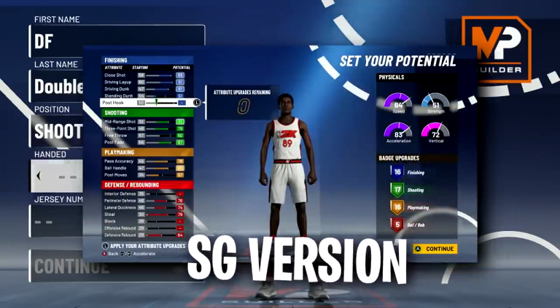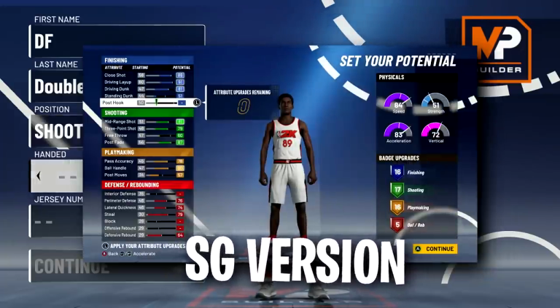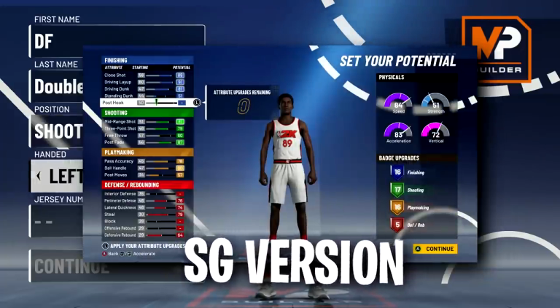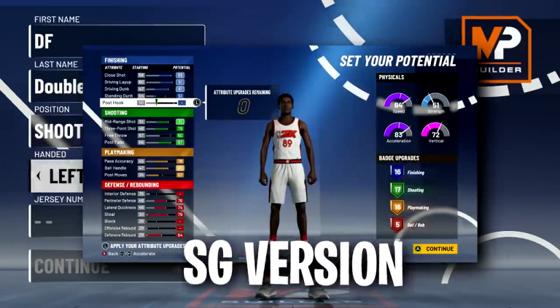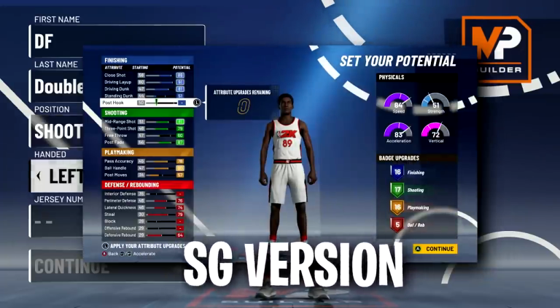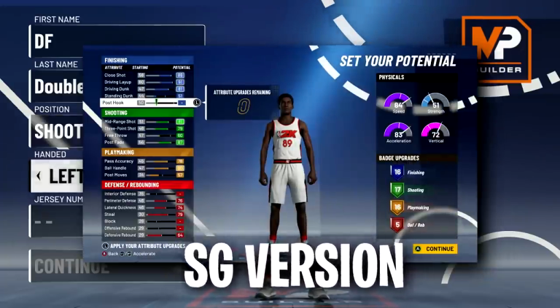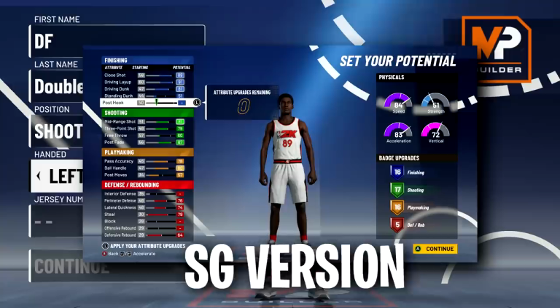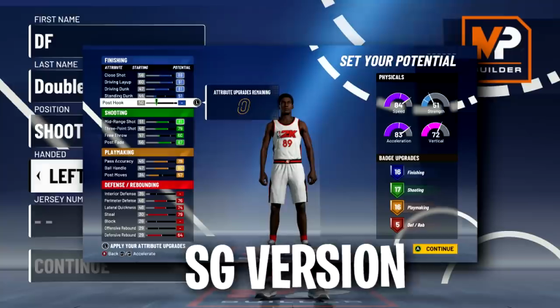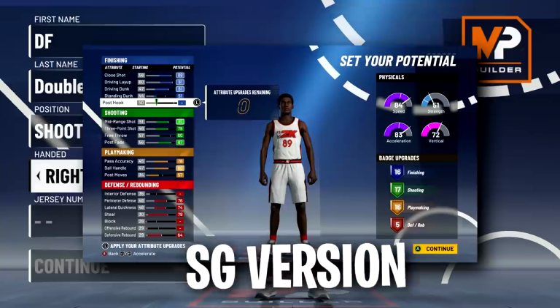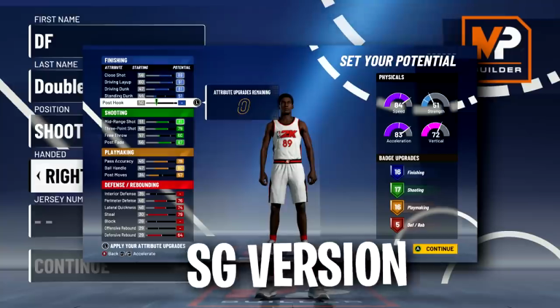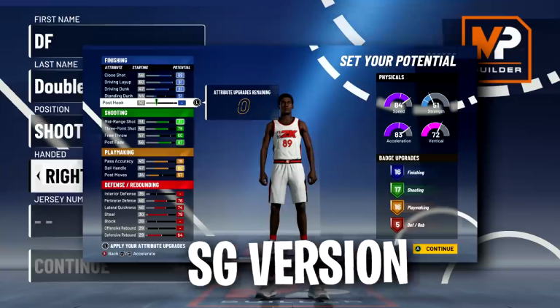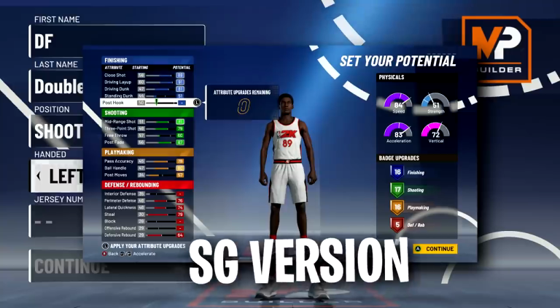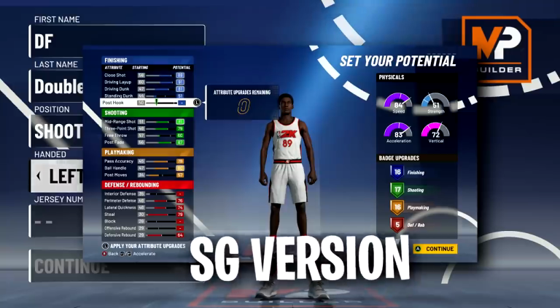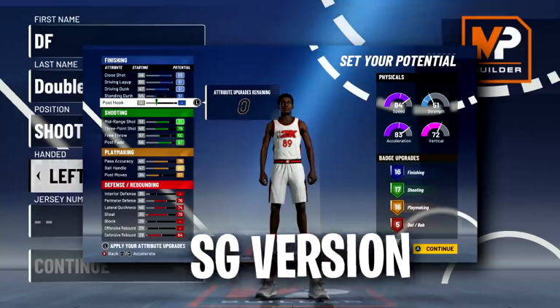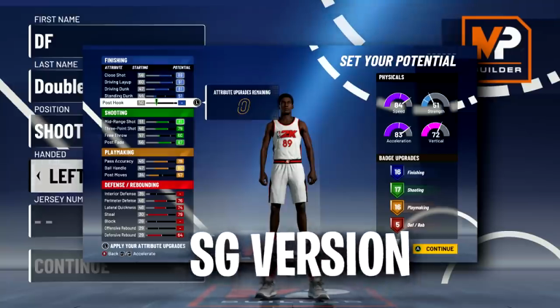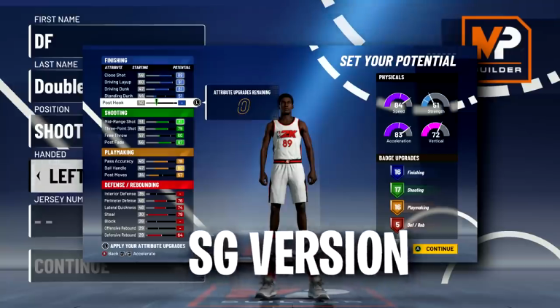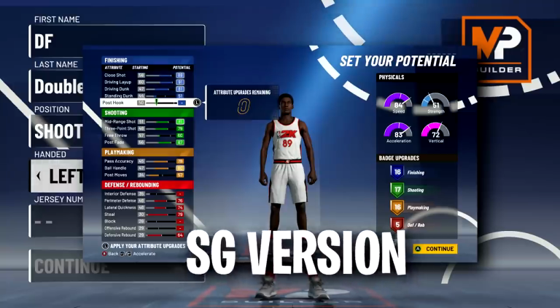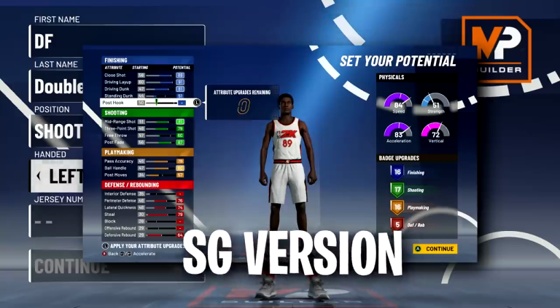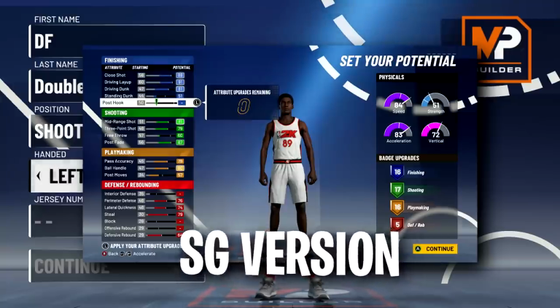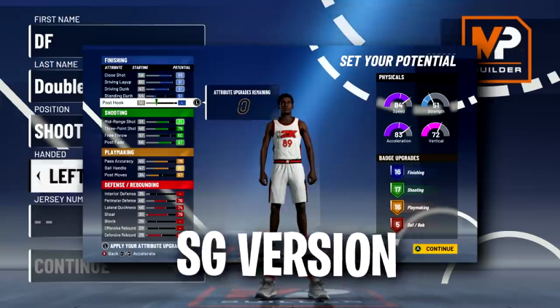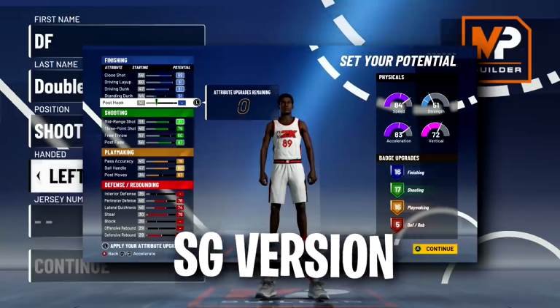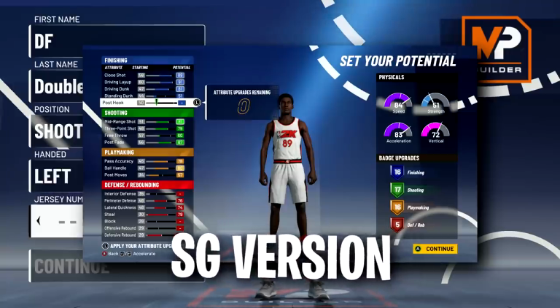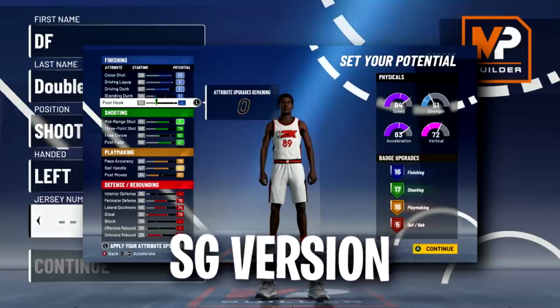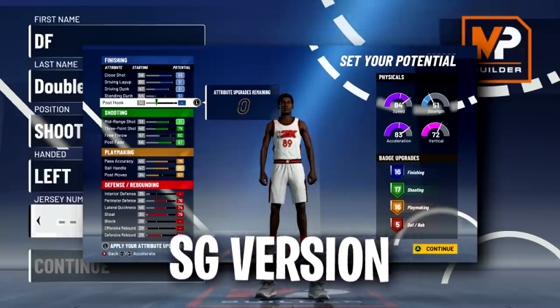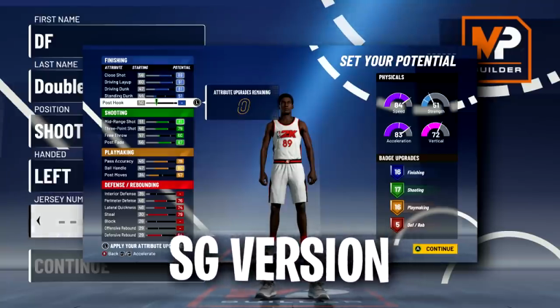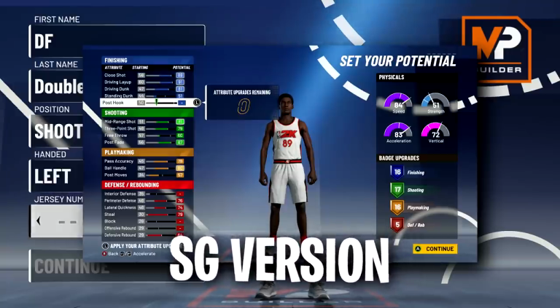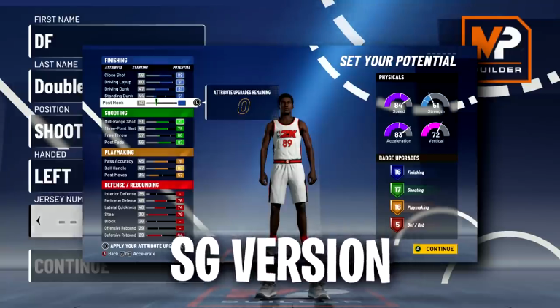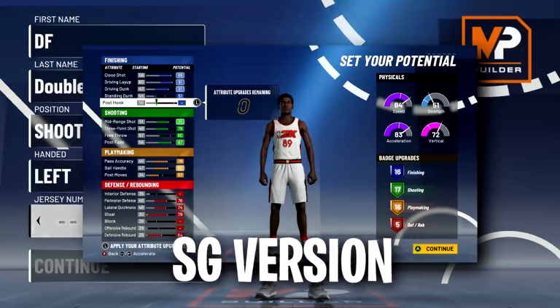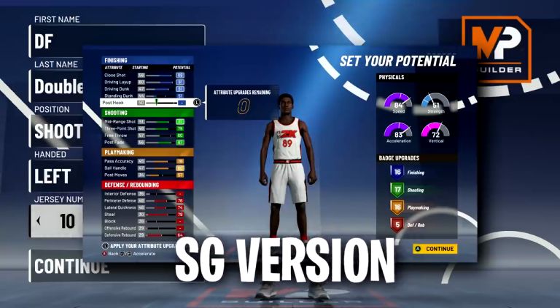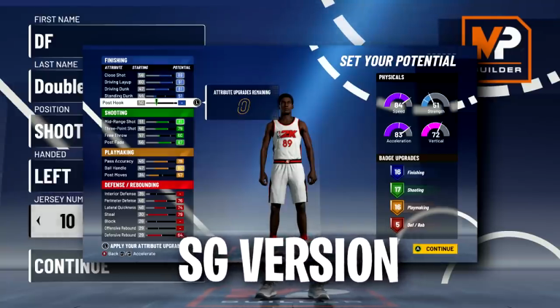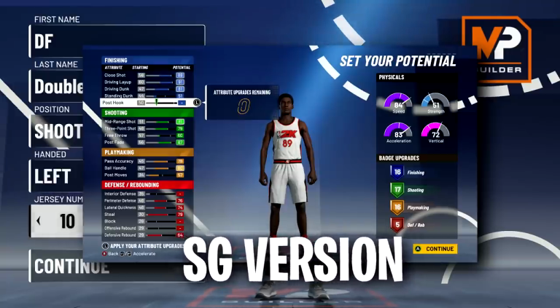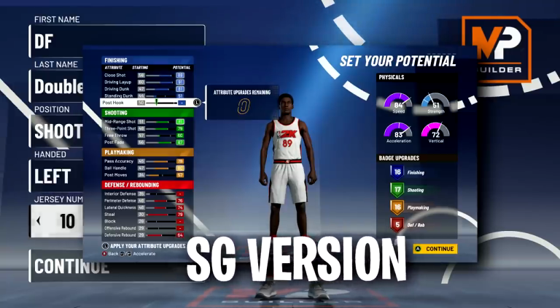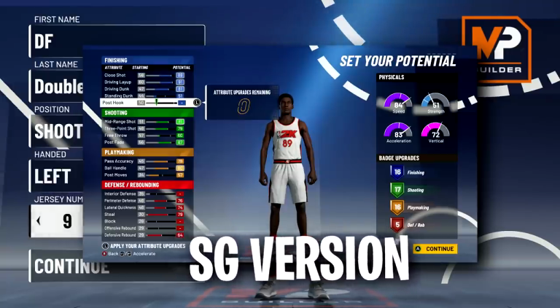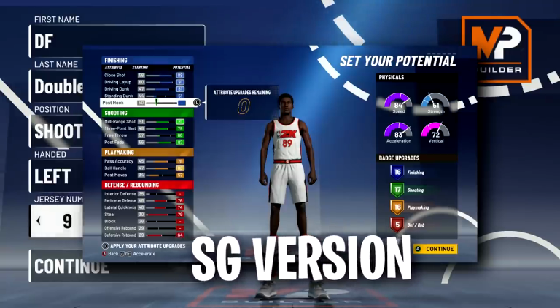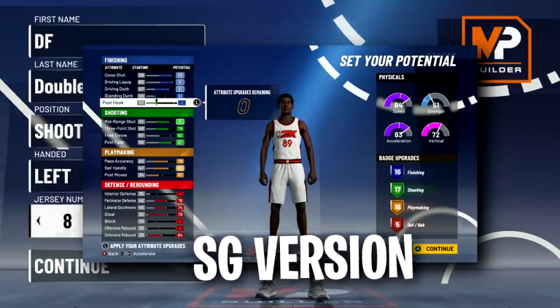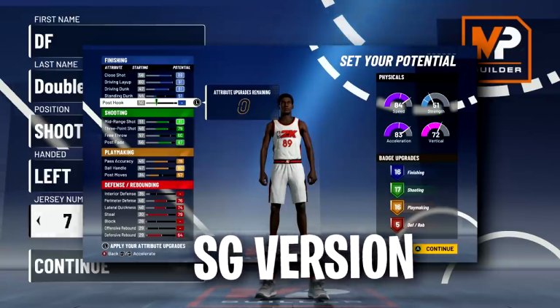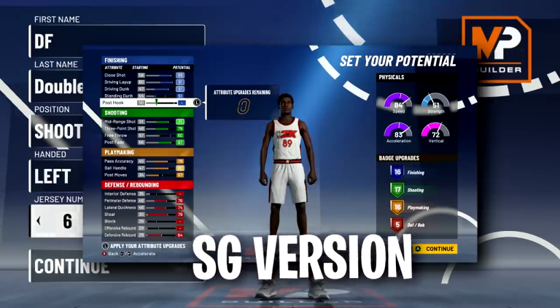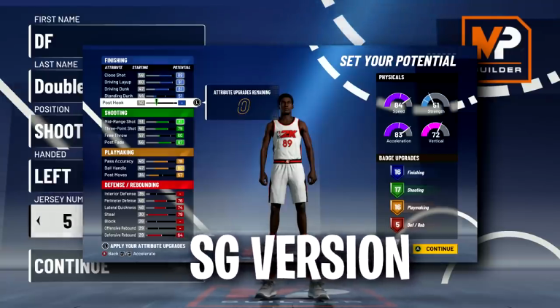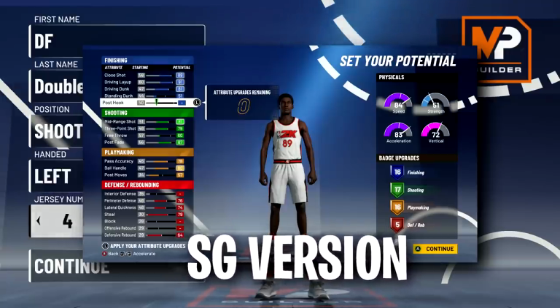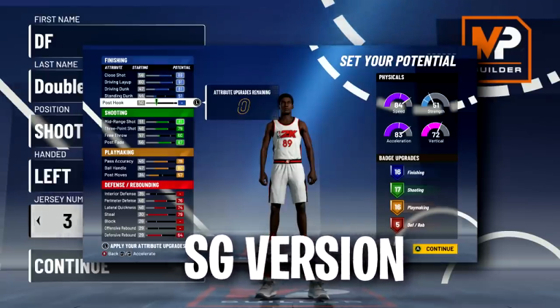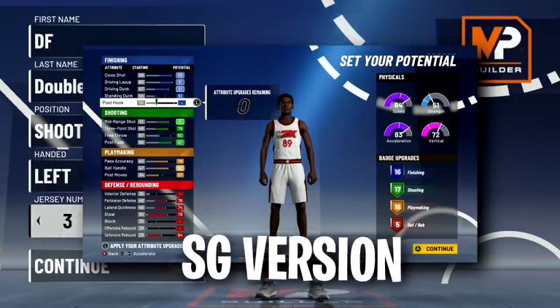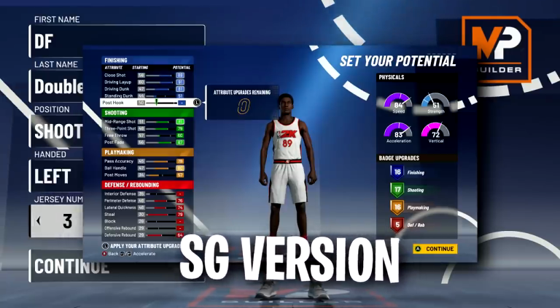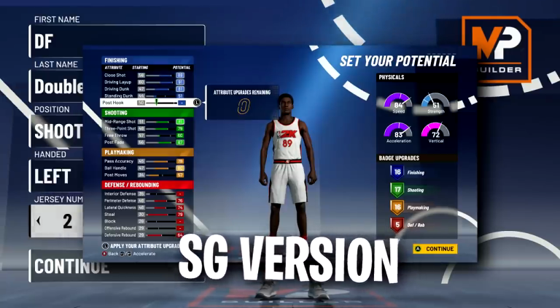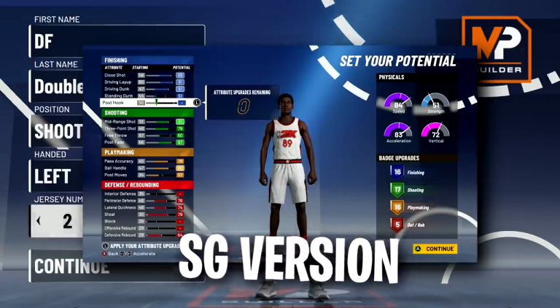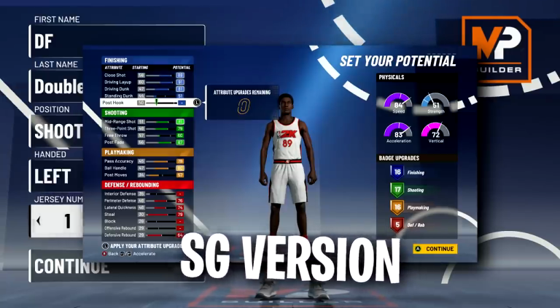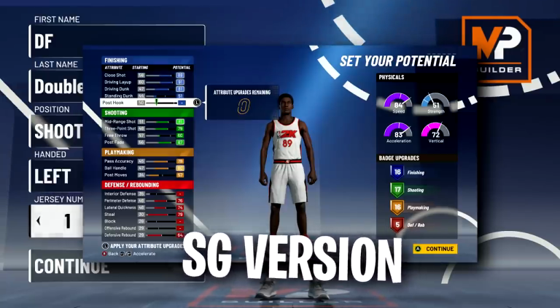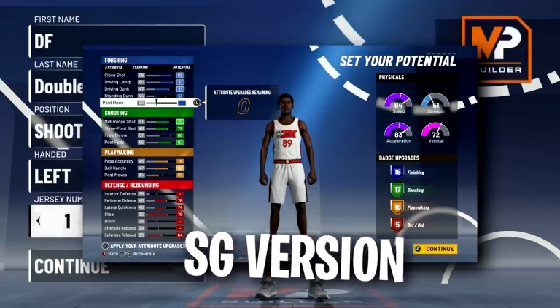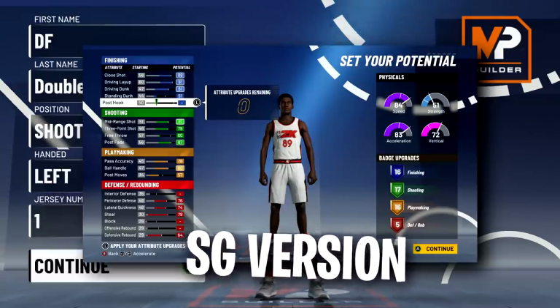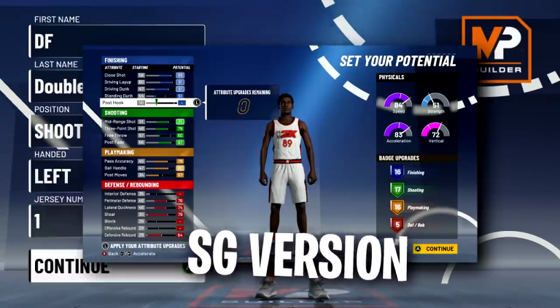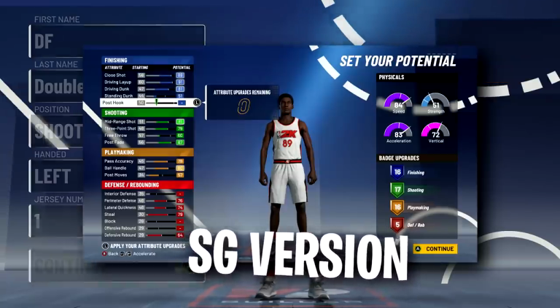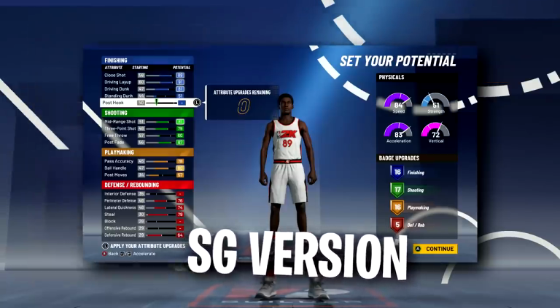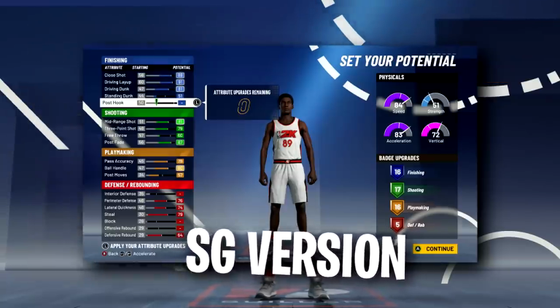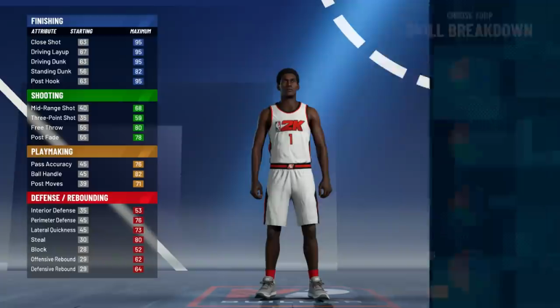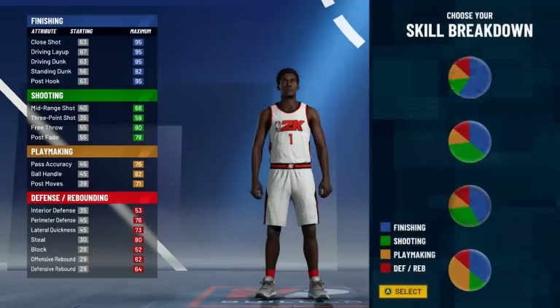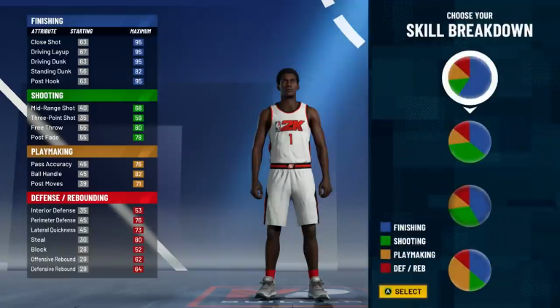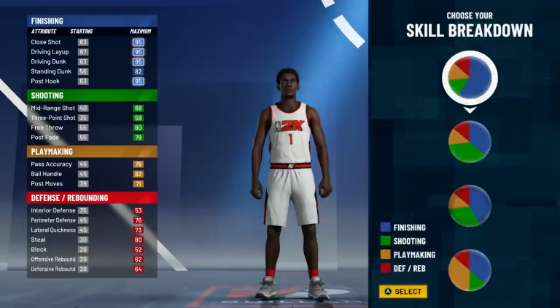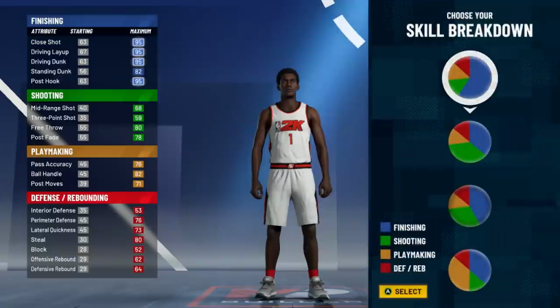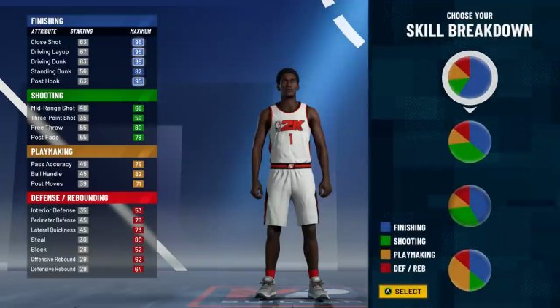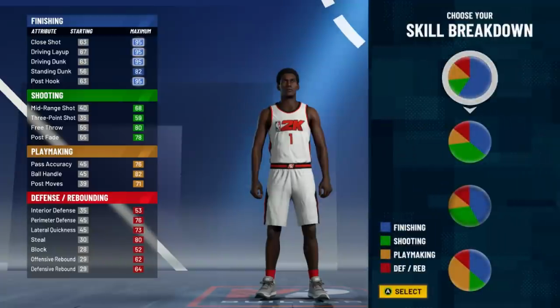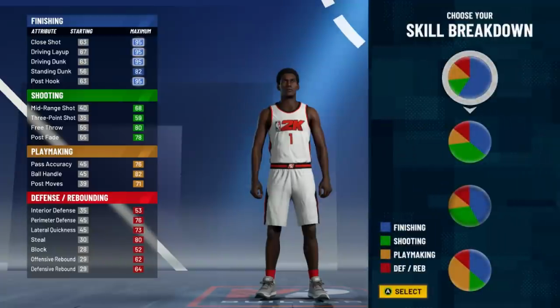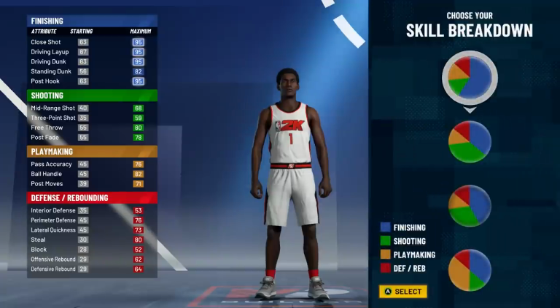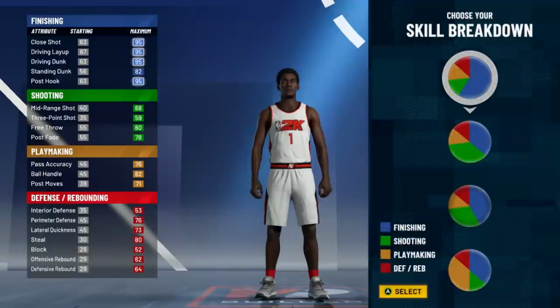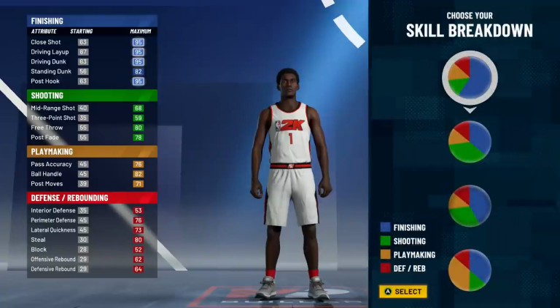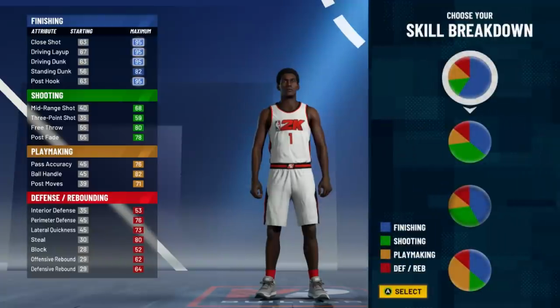For handedness, you can go either way — I like left-handed, personal preference. And for the number, we're going with number one. Now let's get to the pie charts.